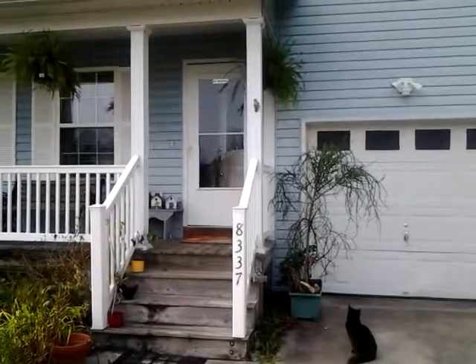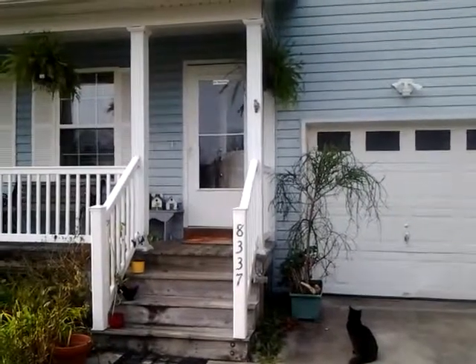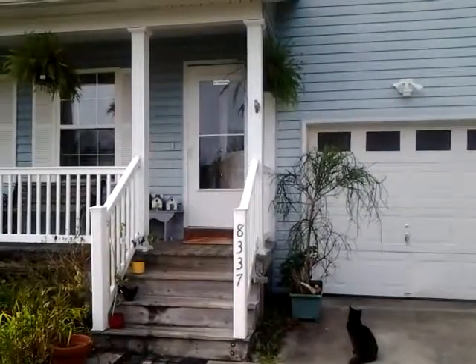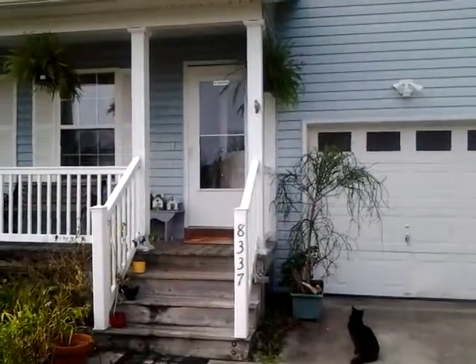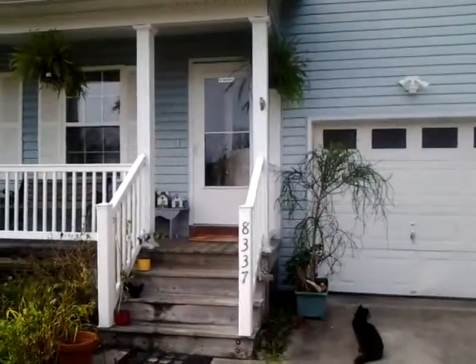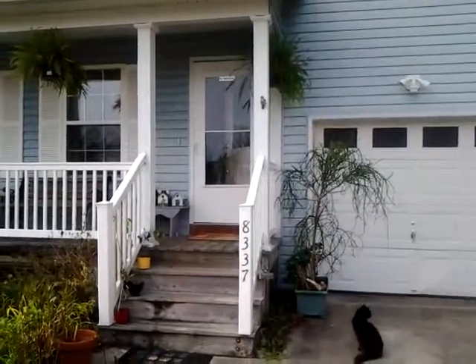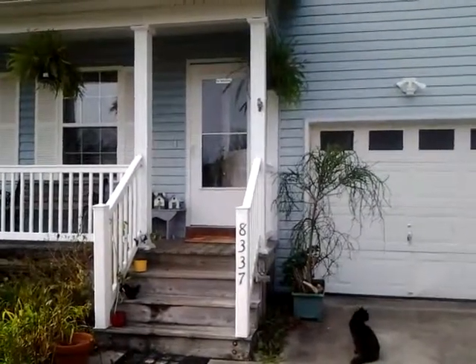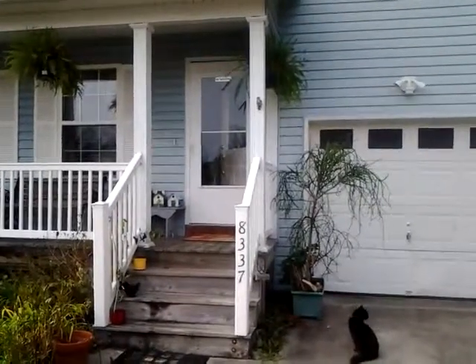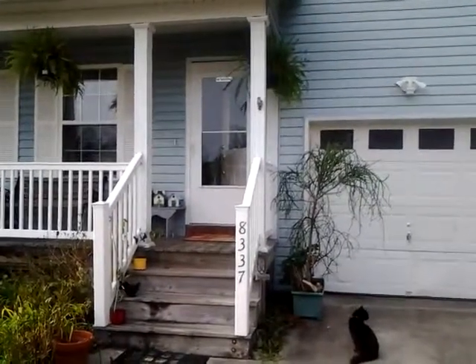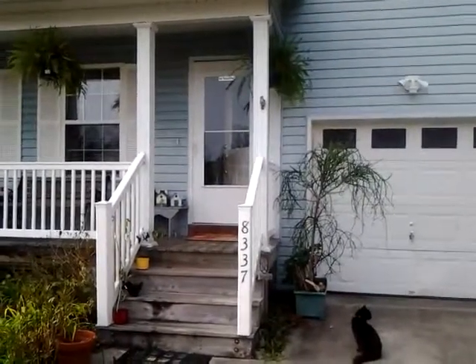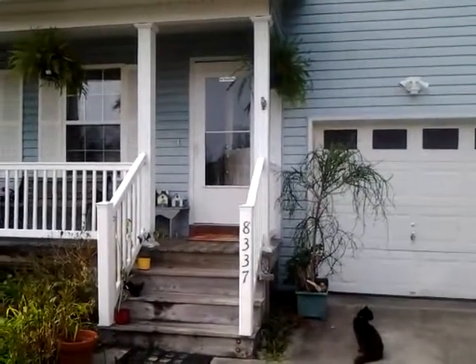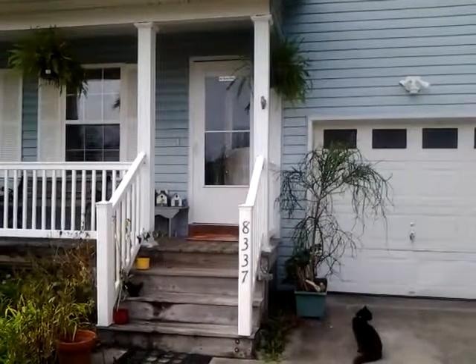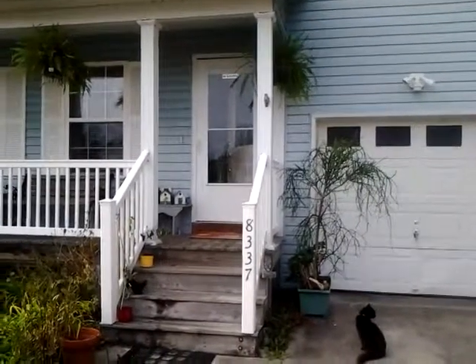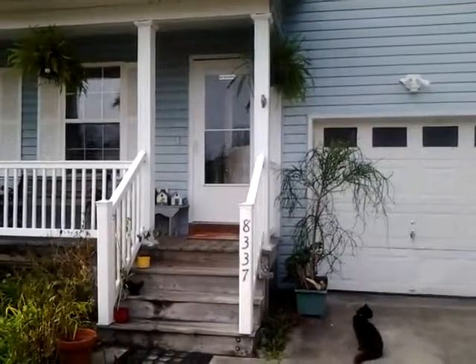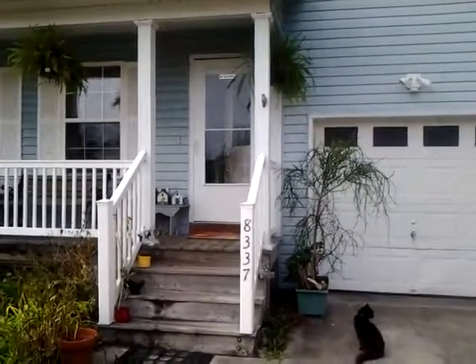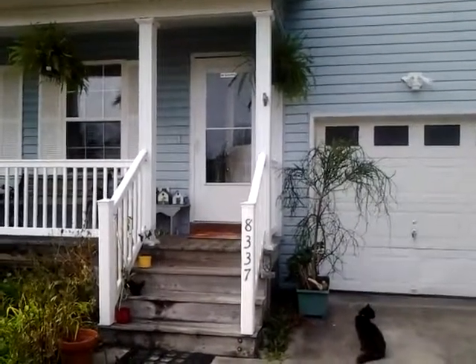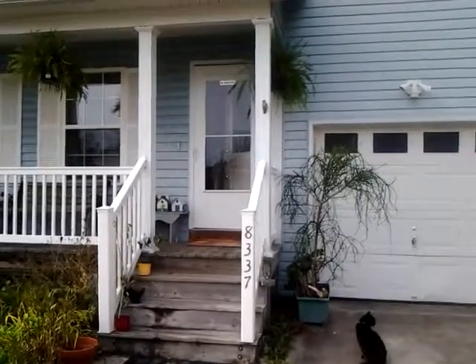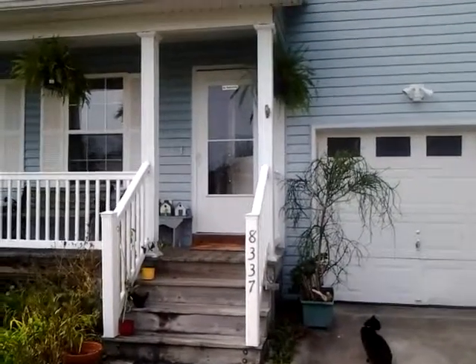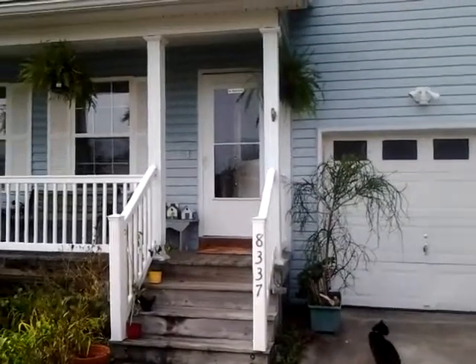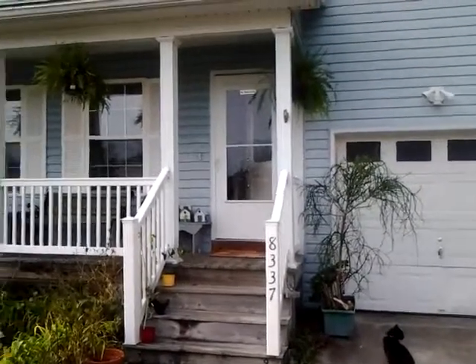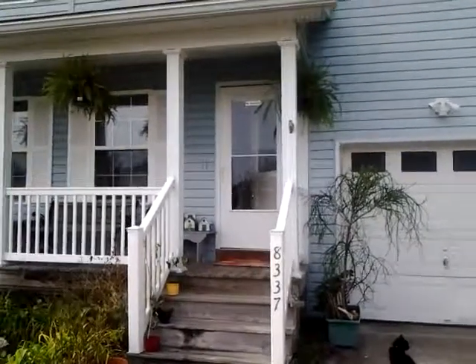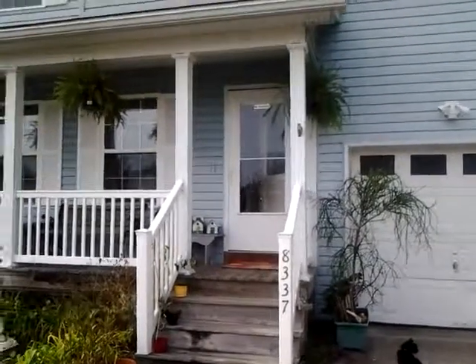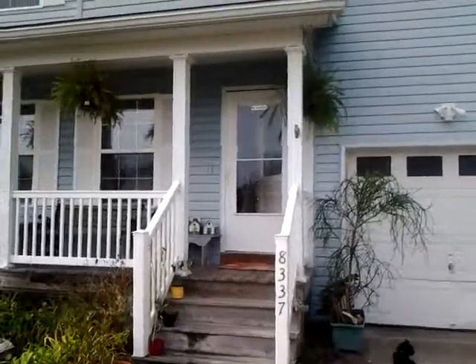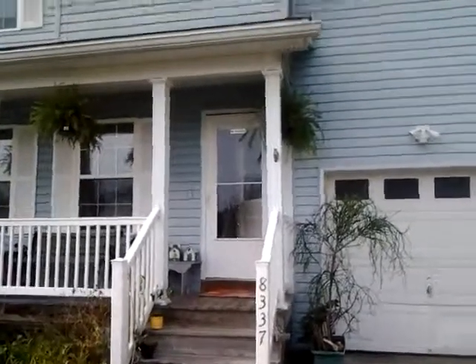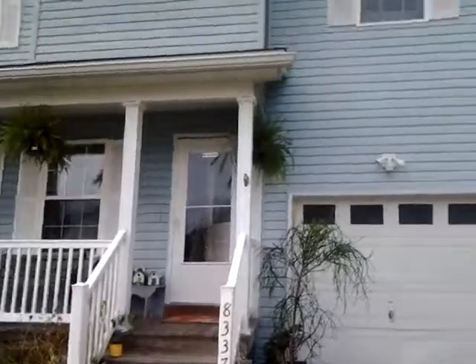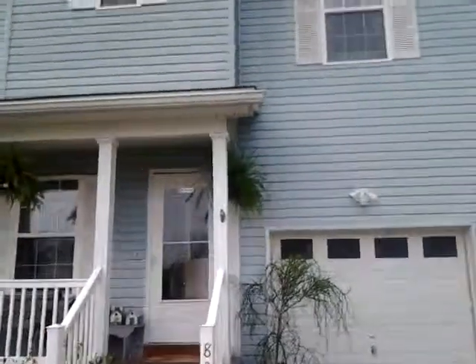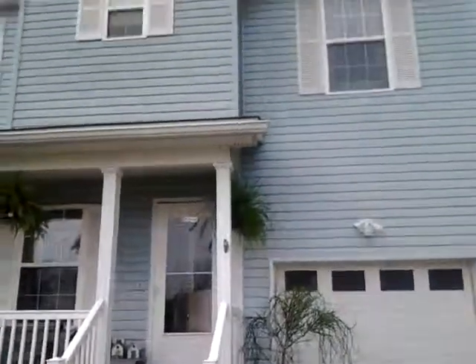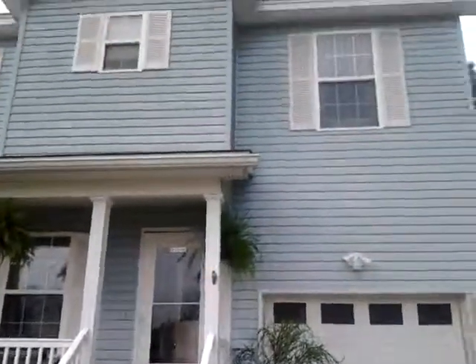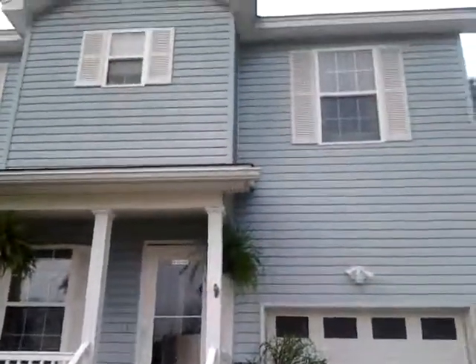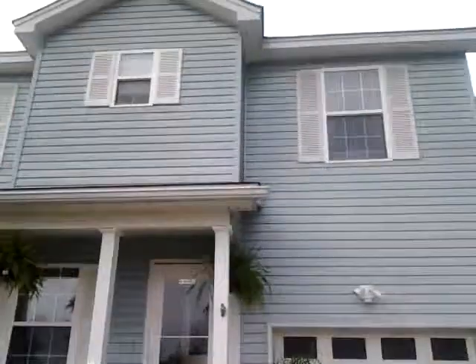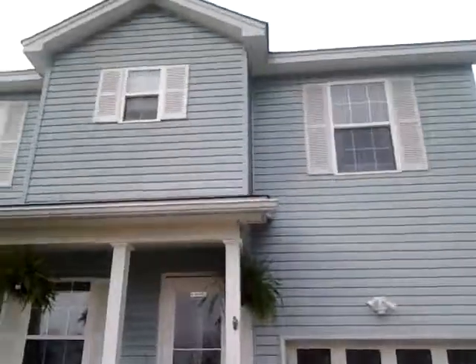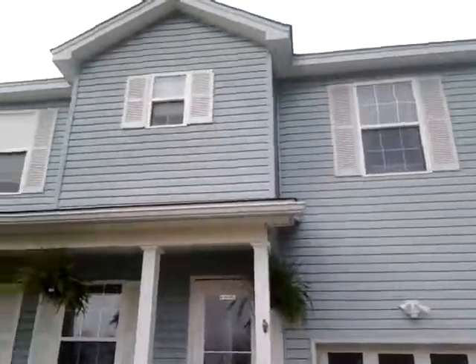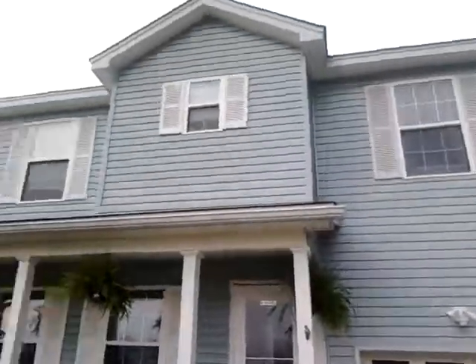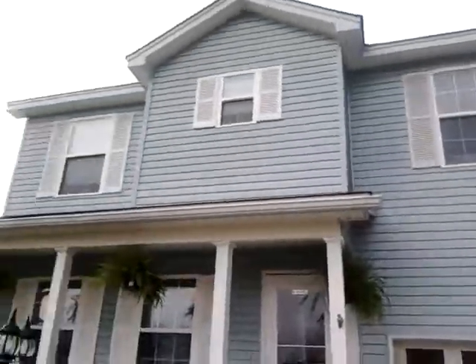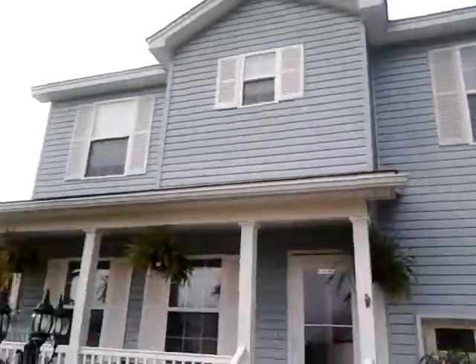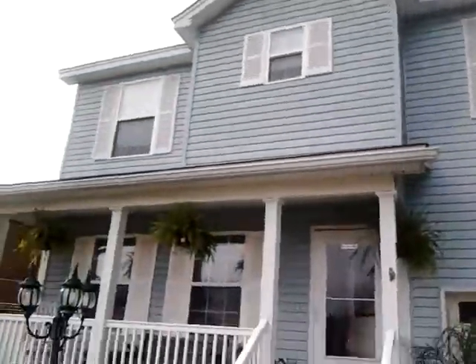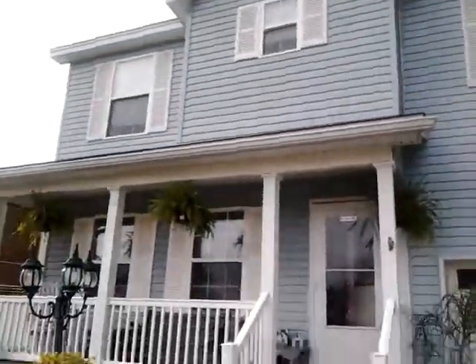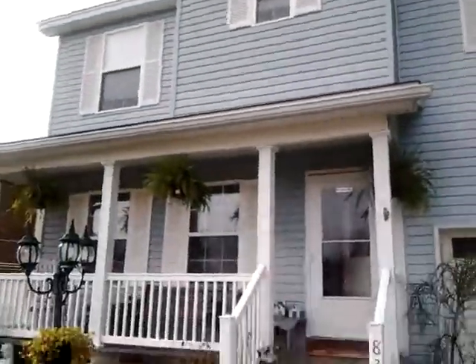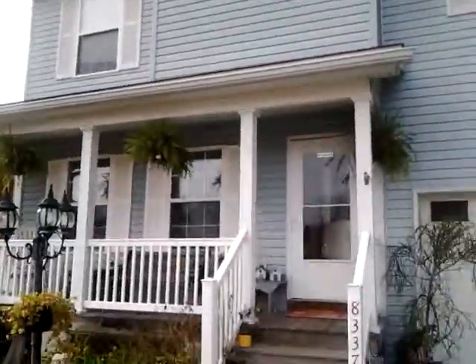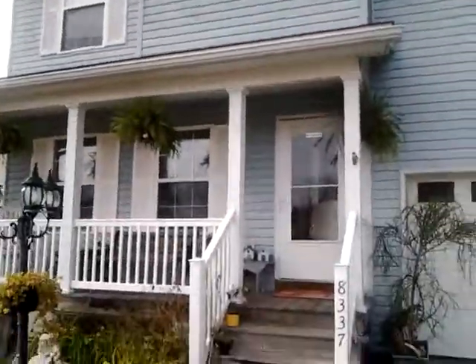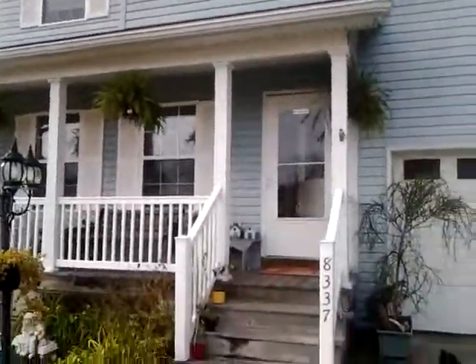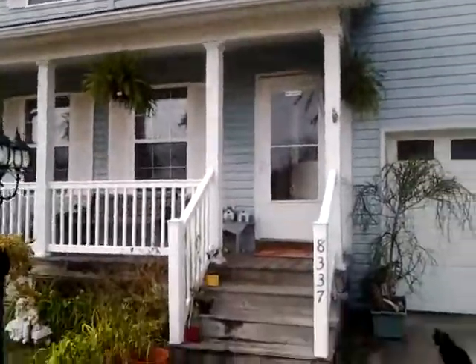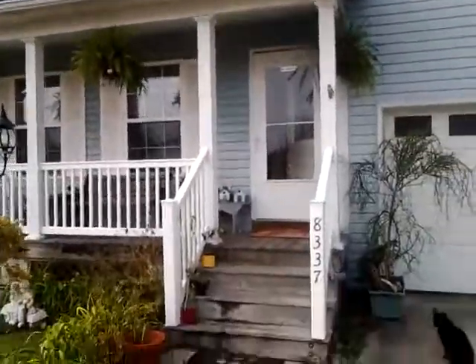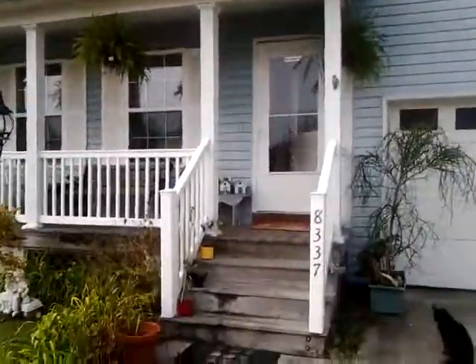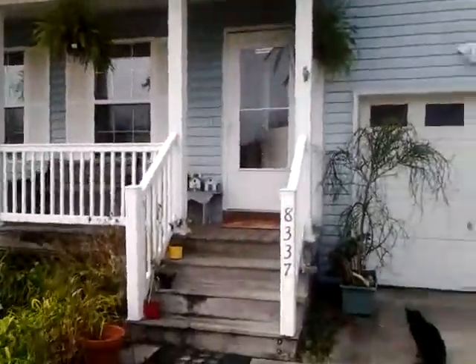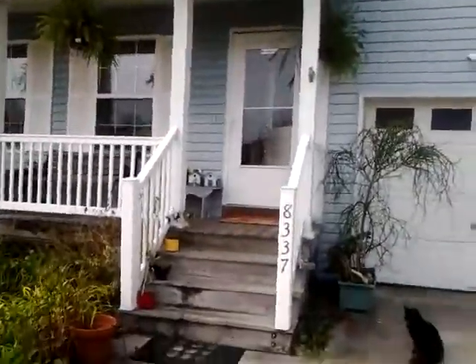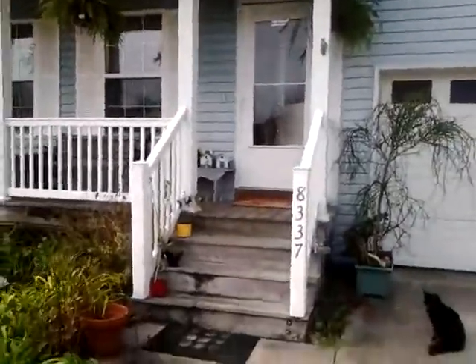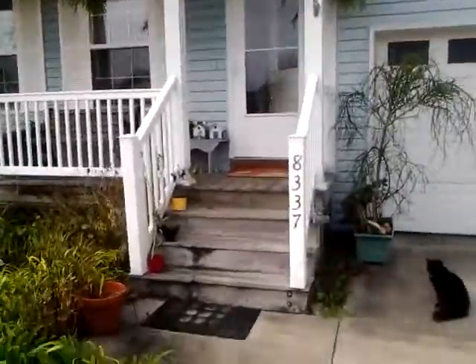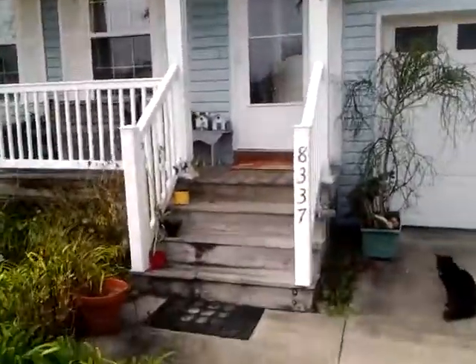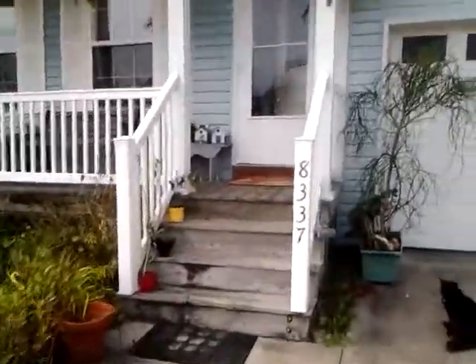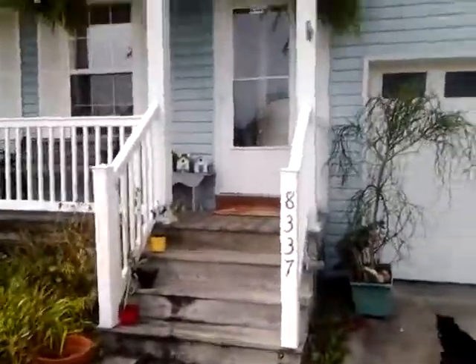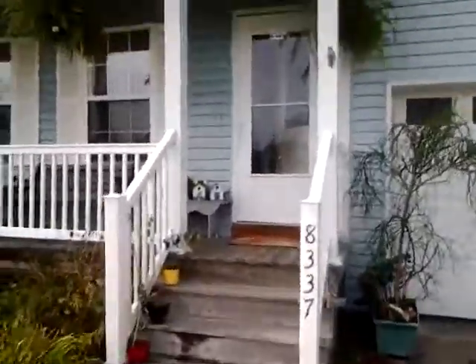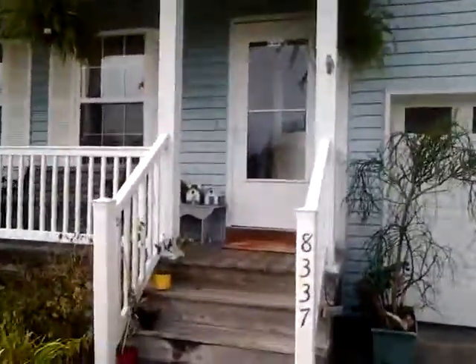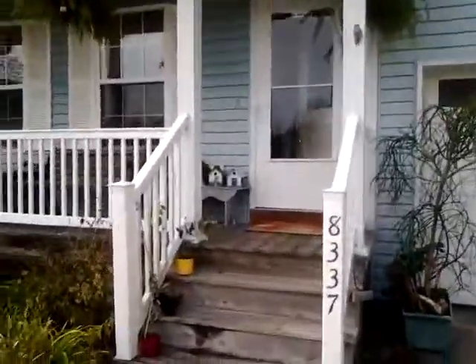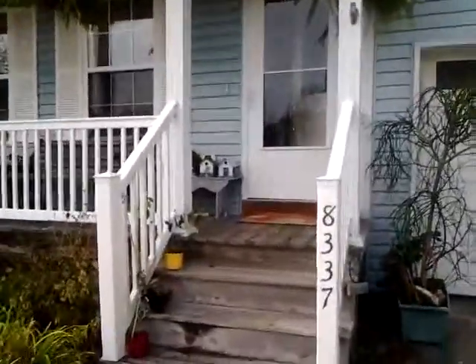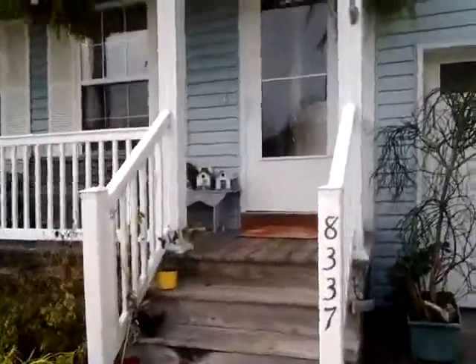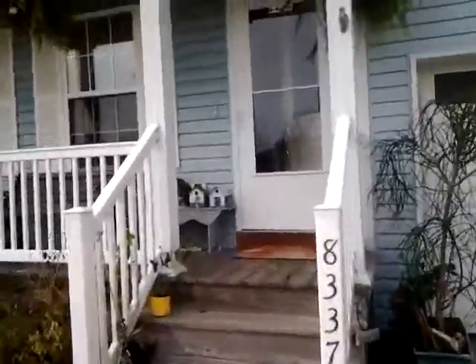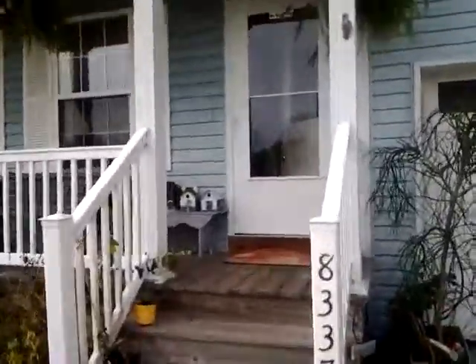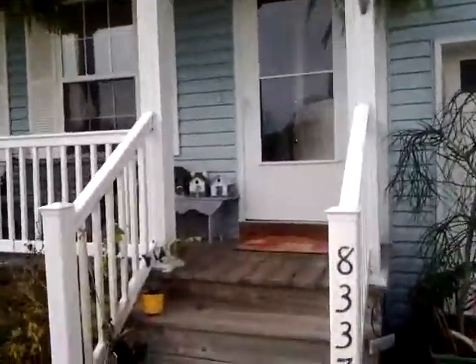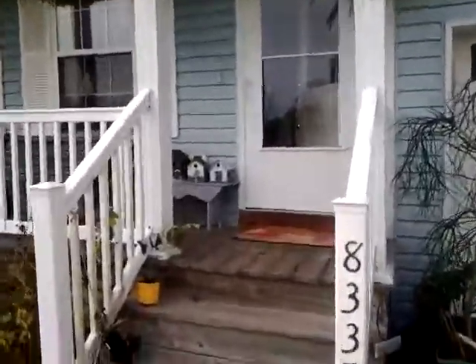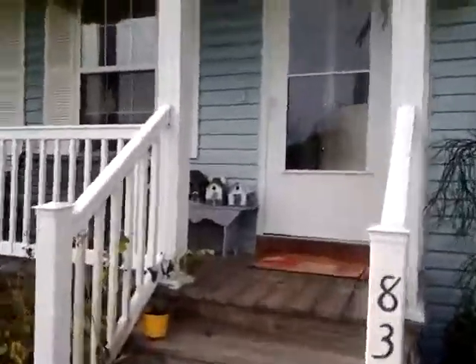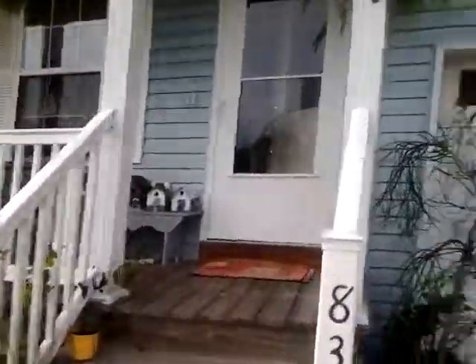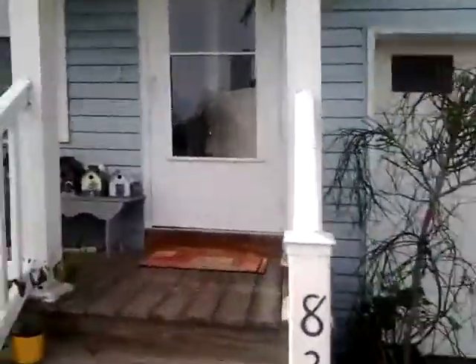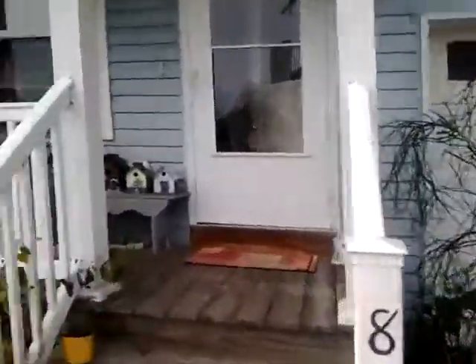Here I am at 8337 Rutledge. We have a two-story, newer construction house.